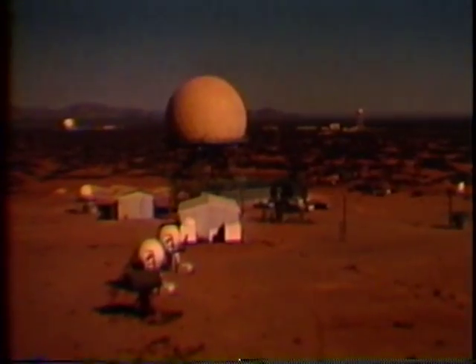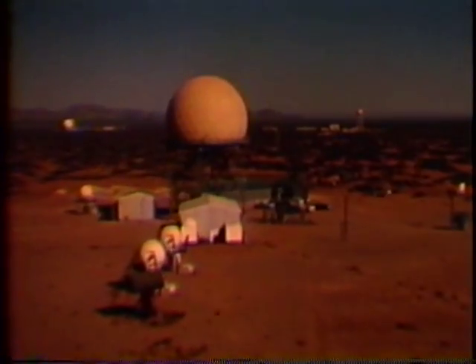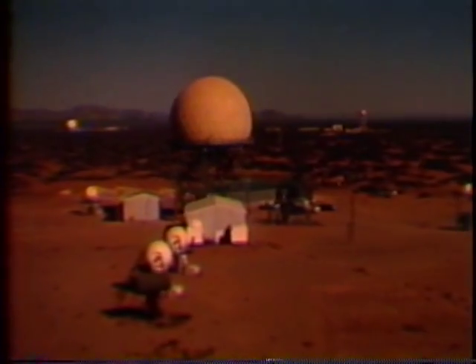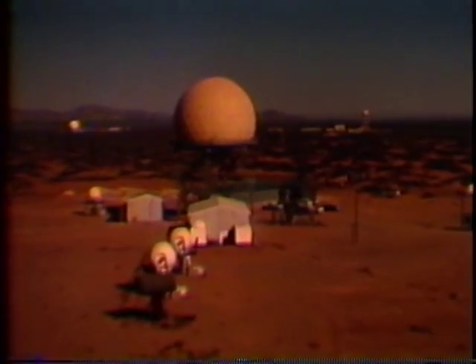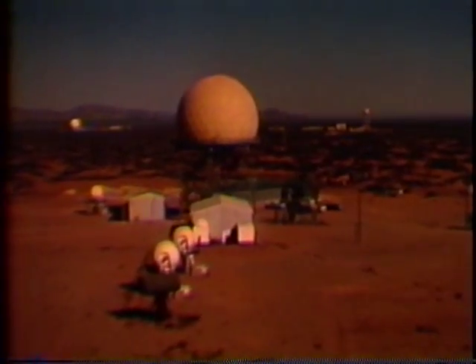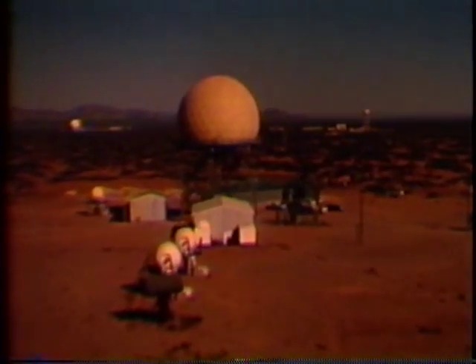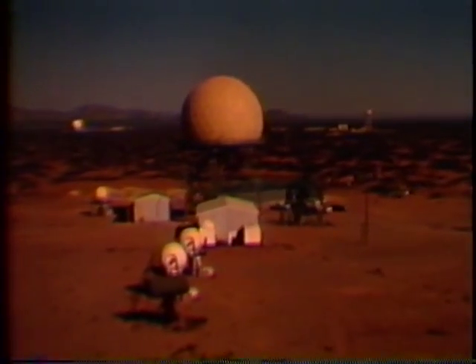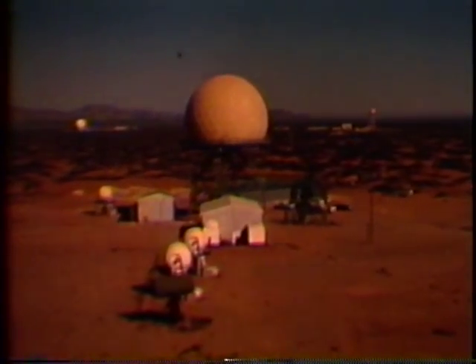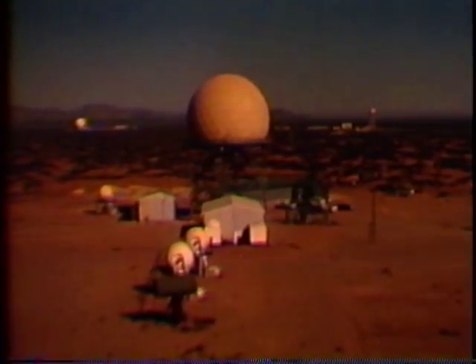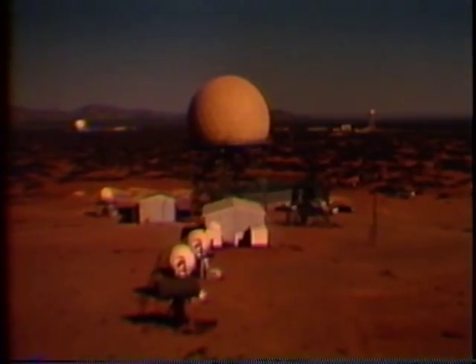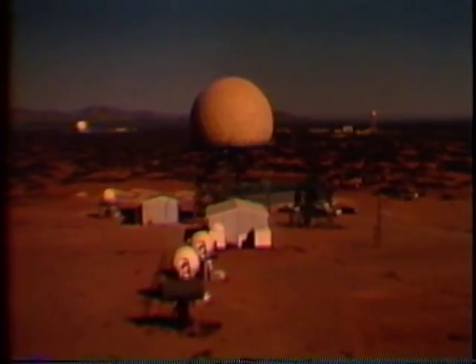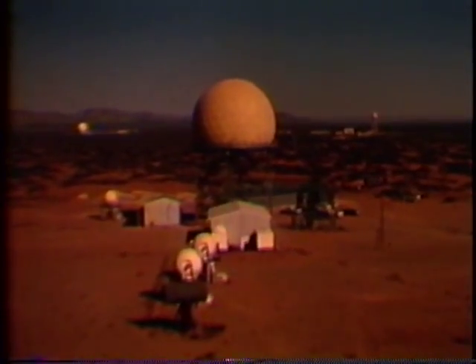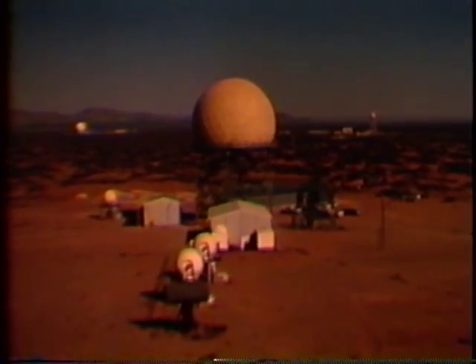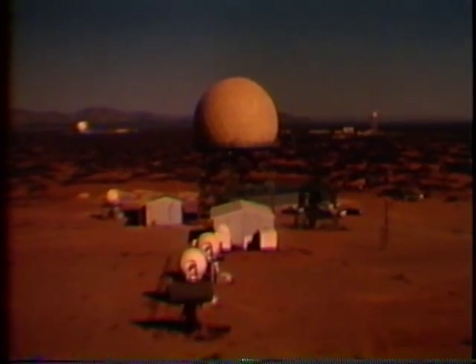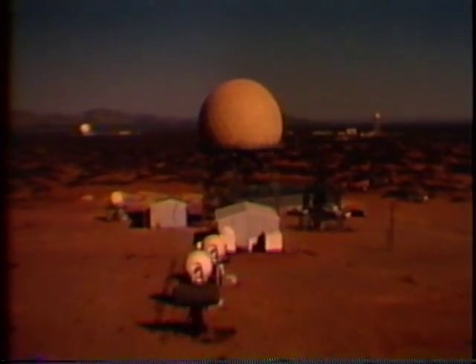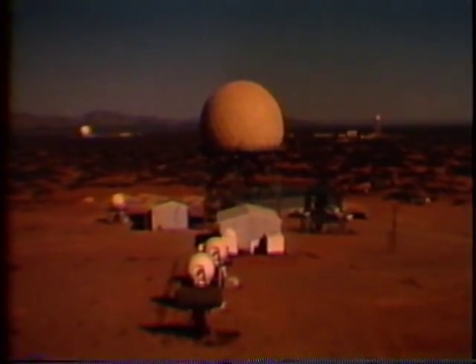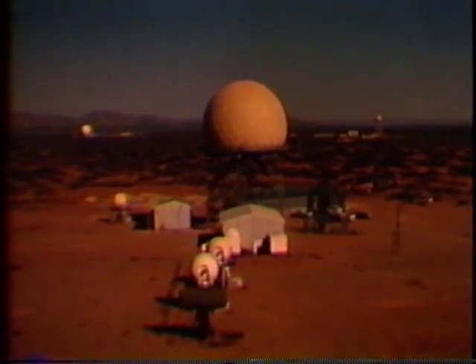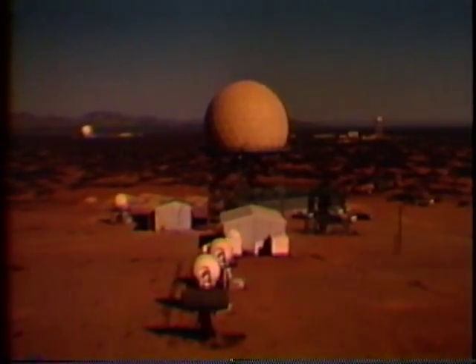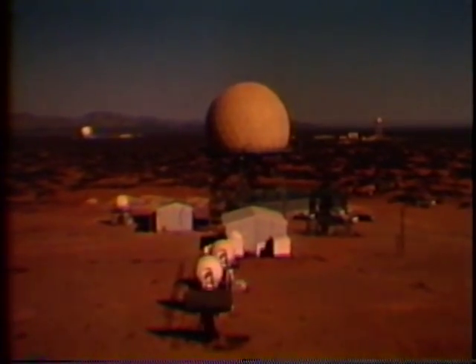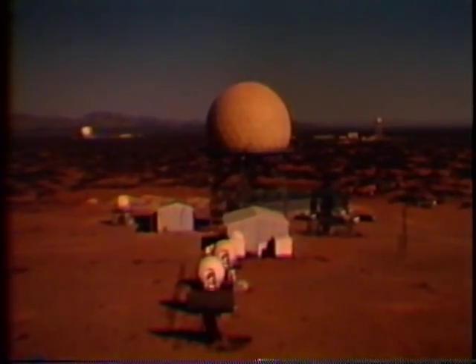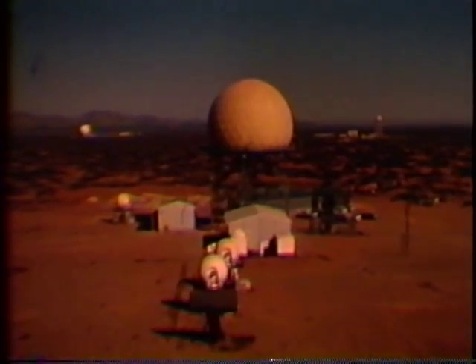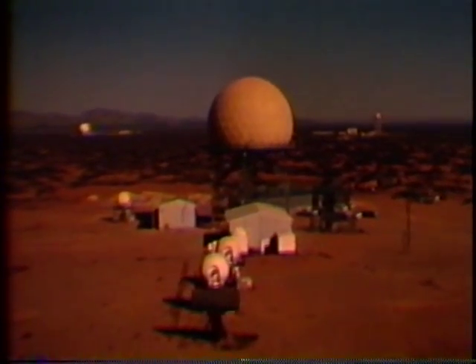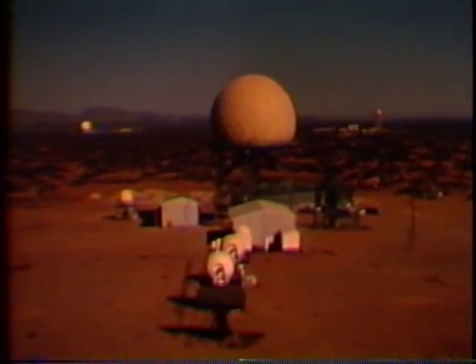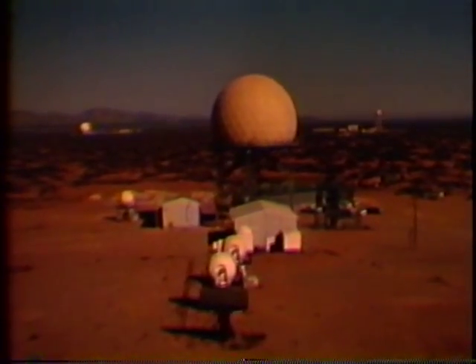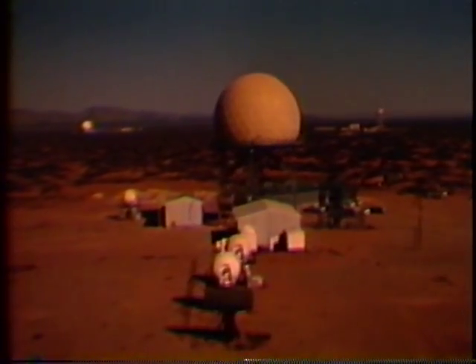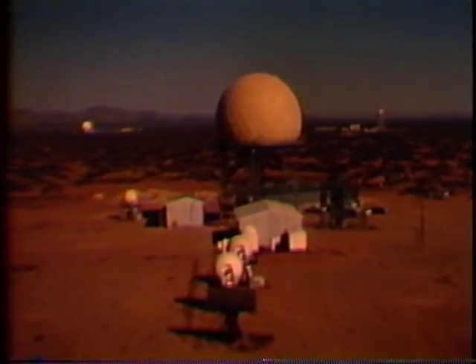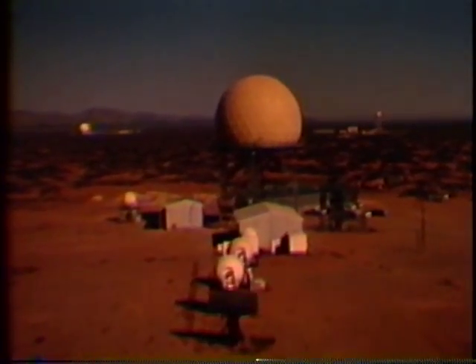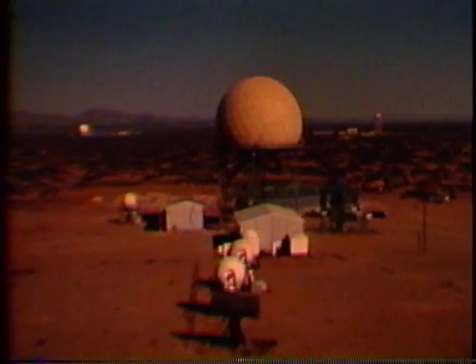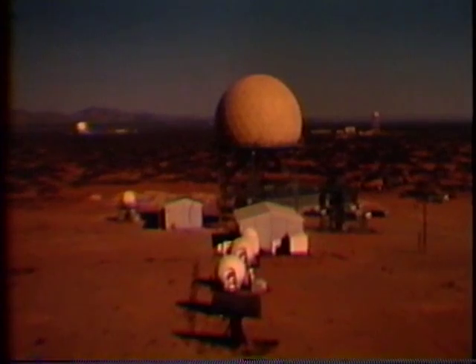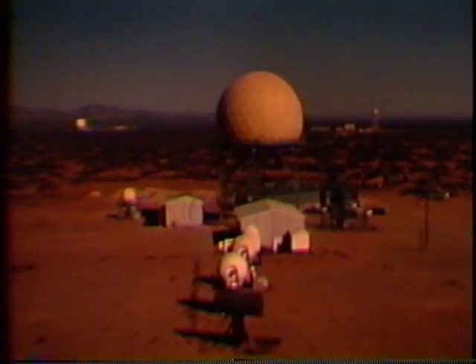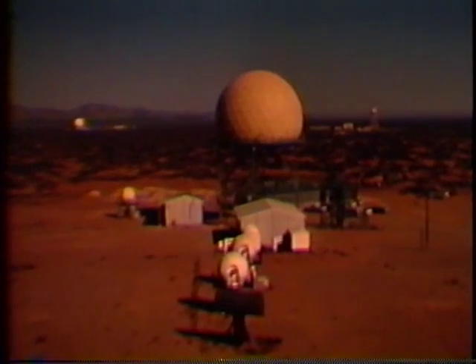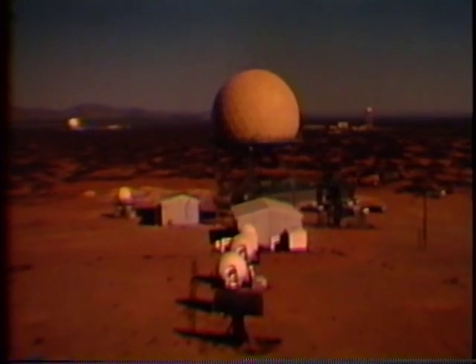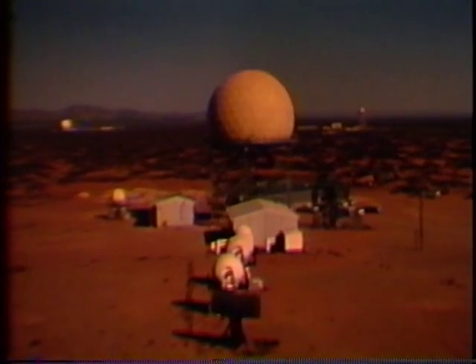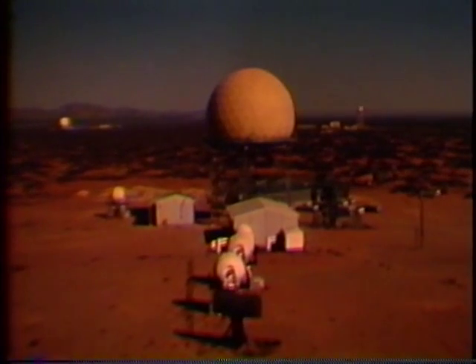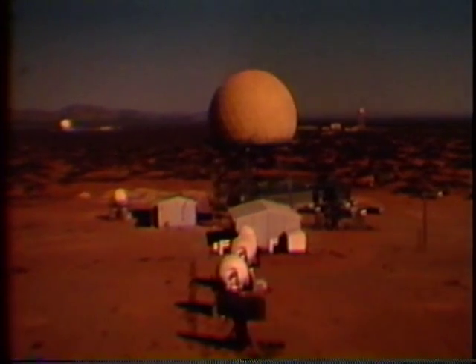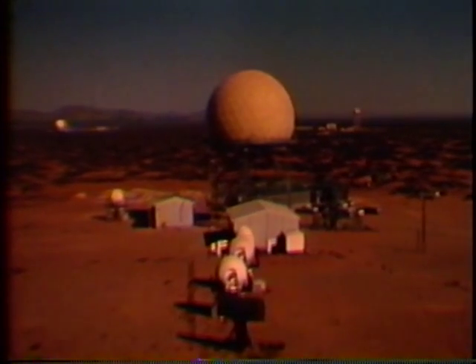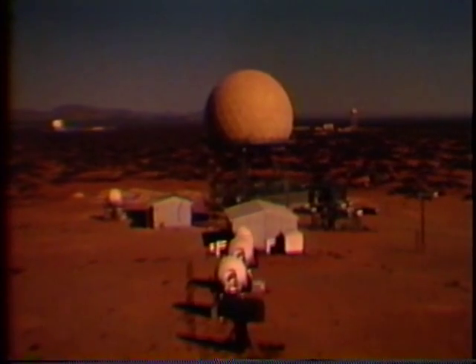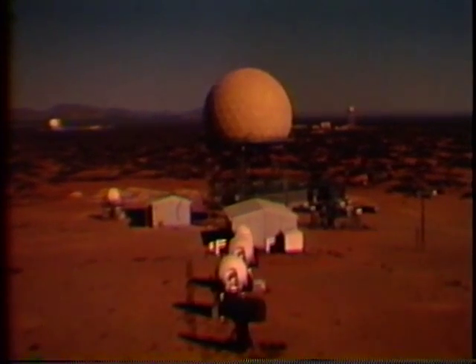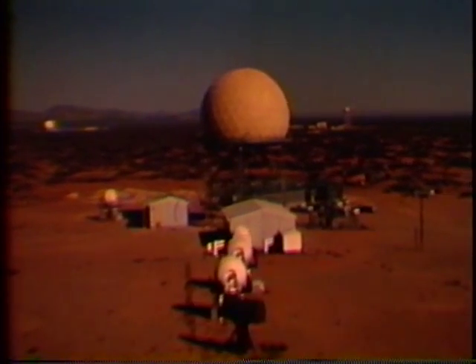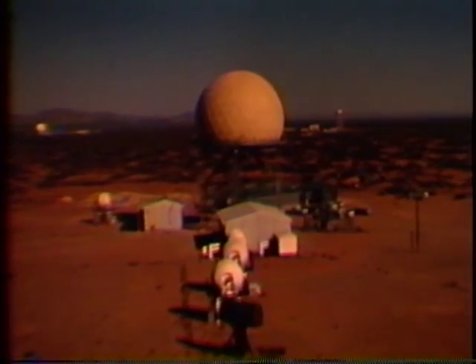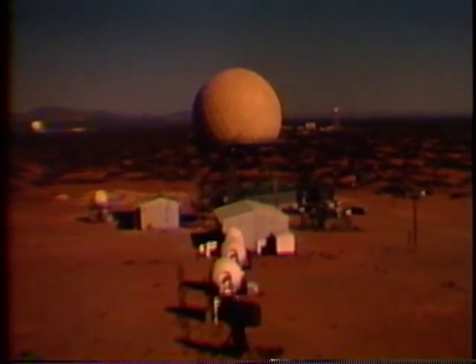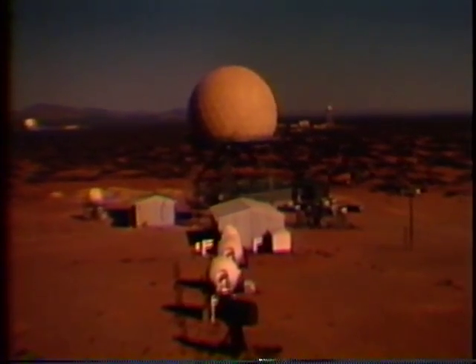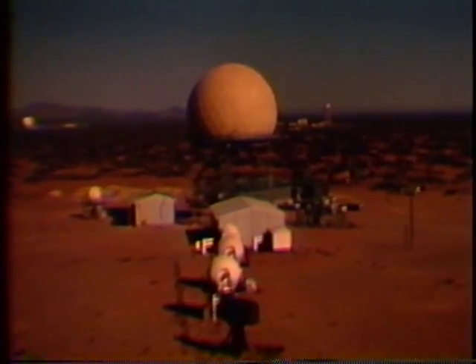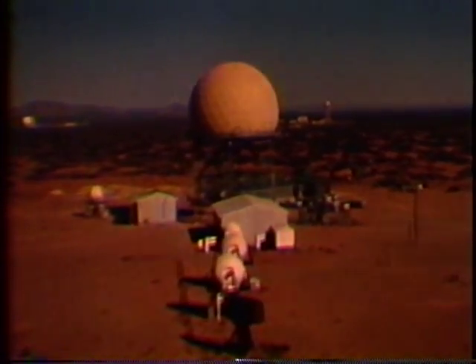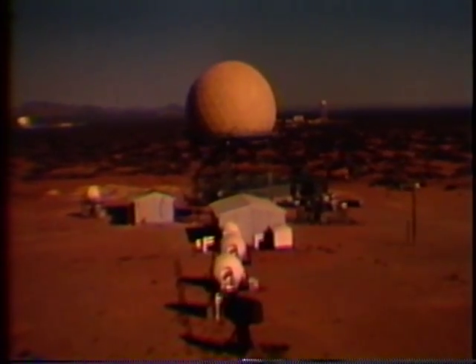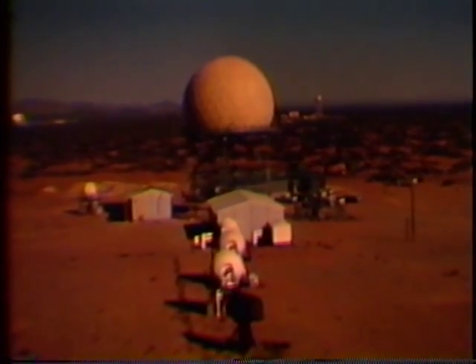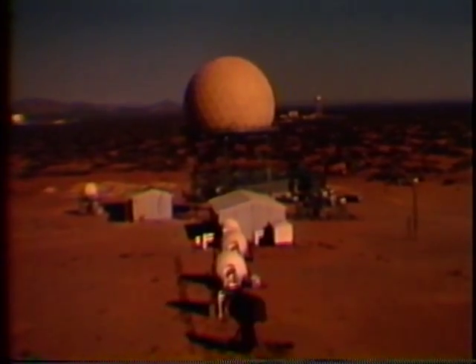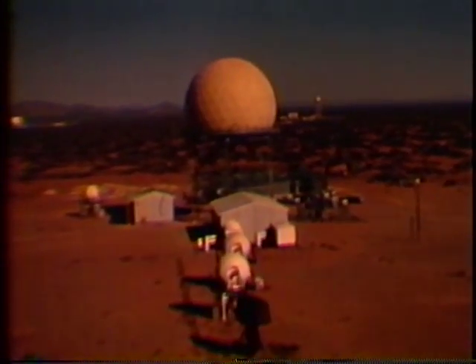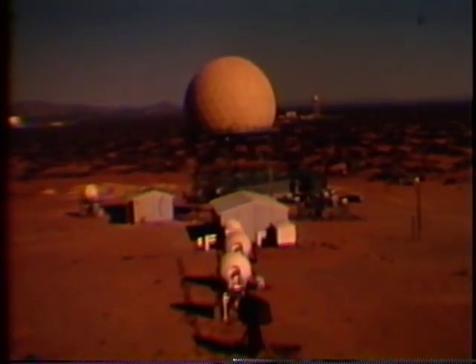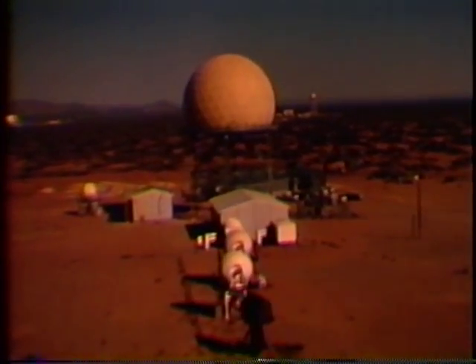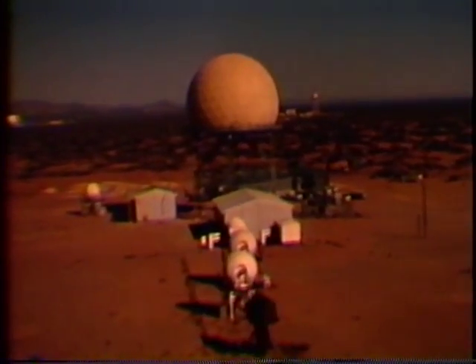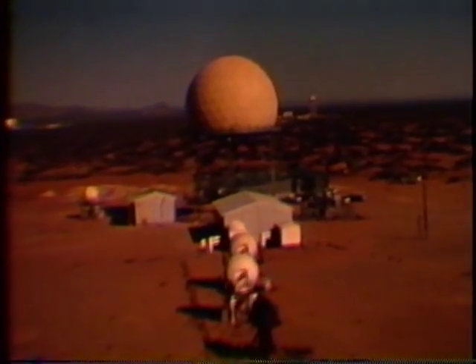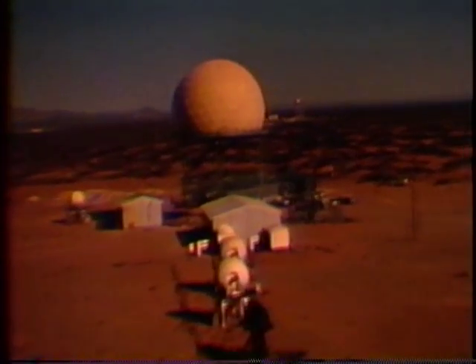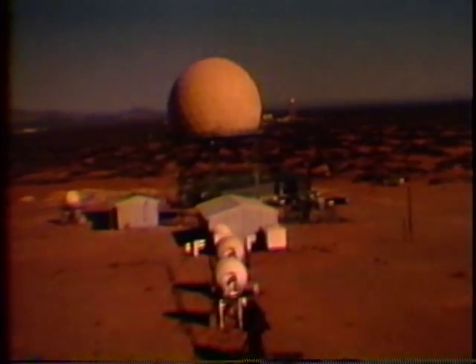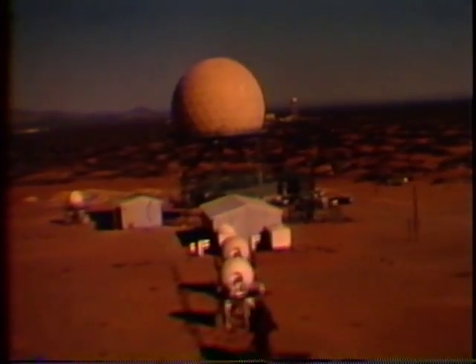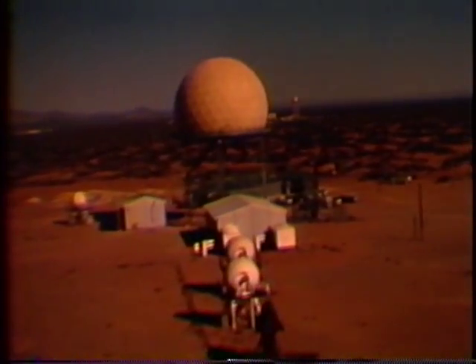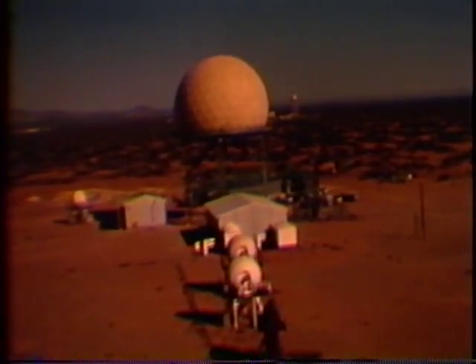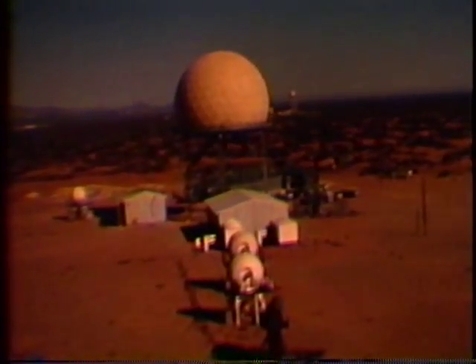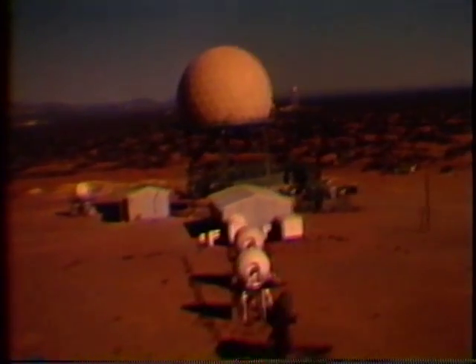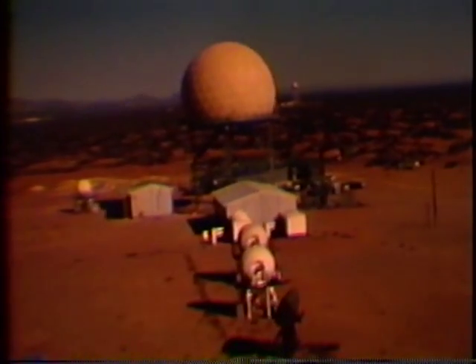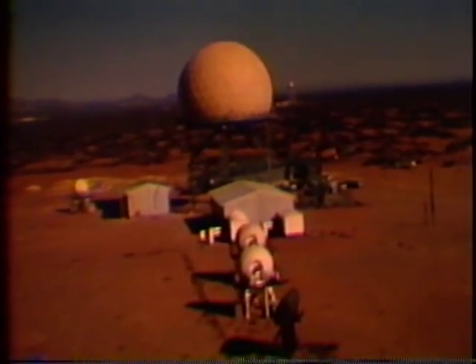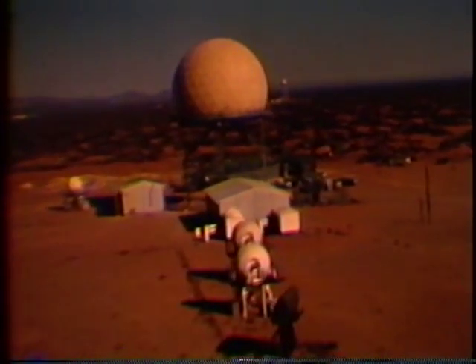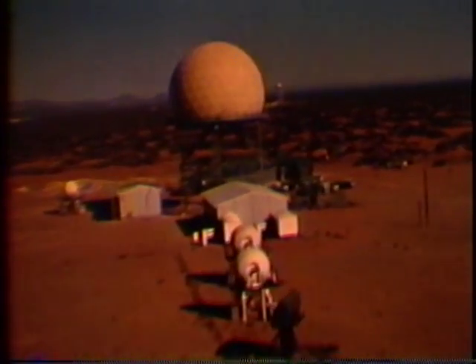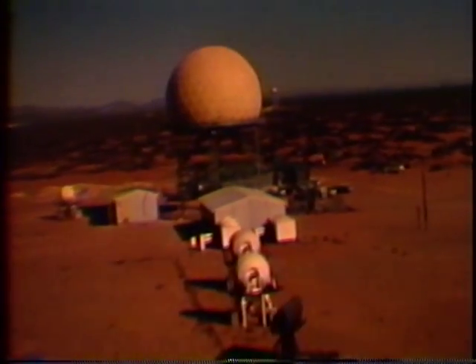The smaller radars are integral parts of the Nike Hercules system. They include acquisition, target tracking, and missile tracking radar.